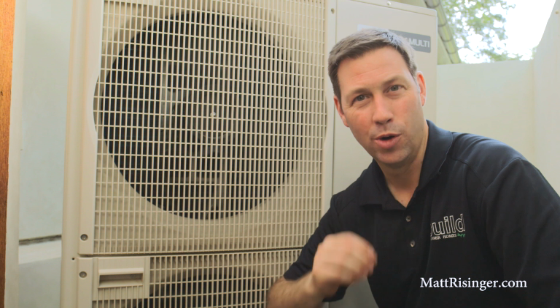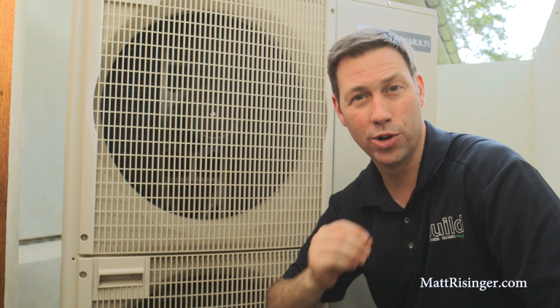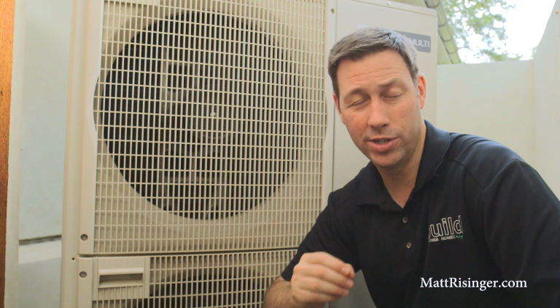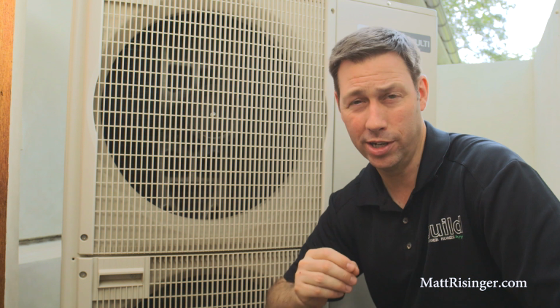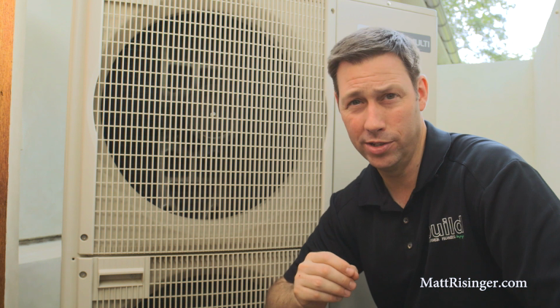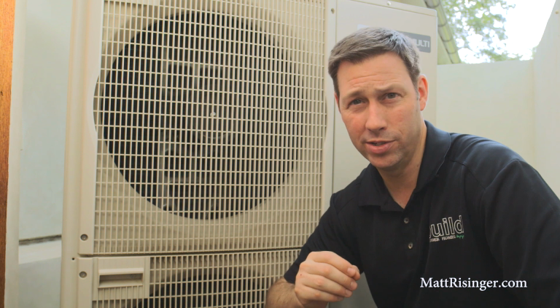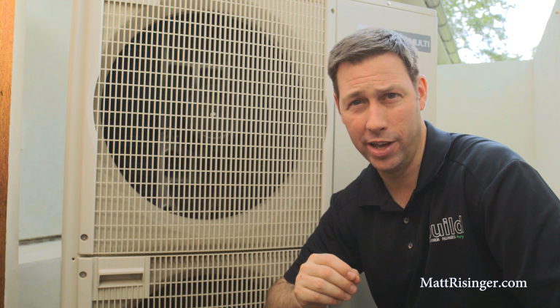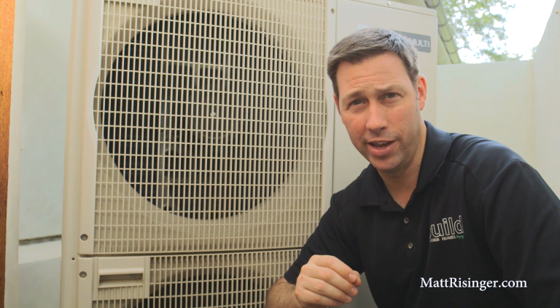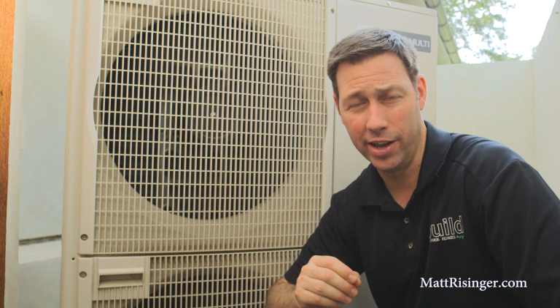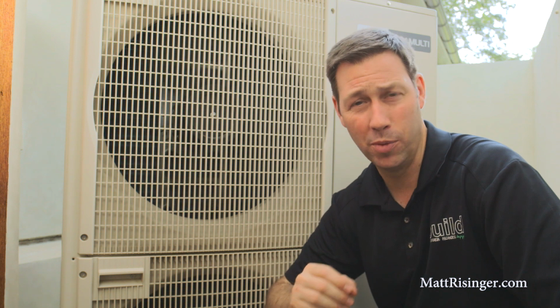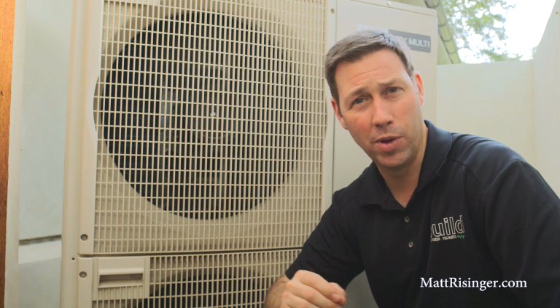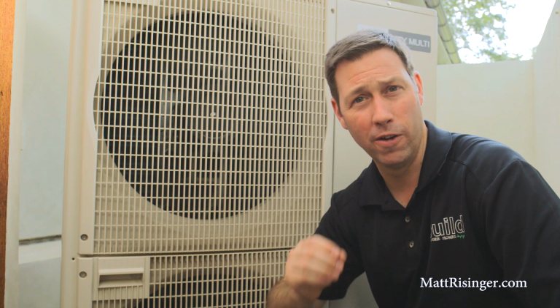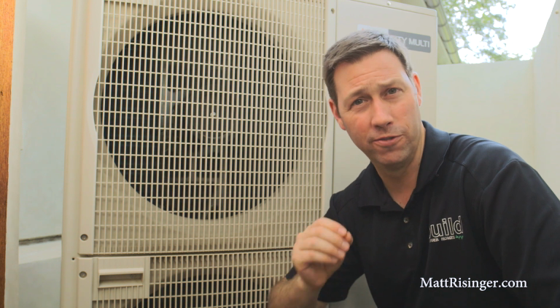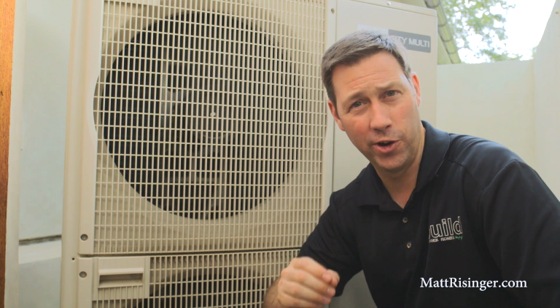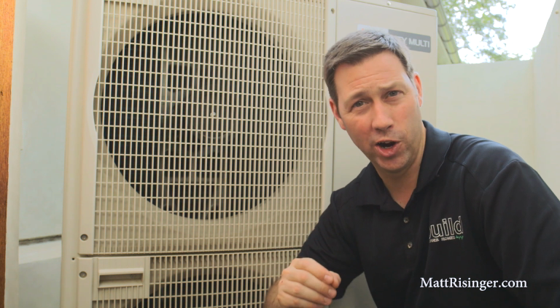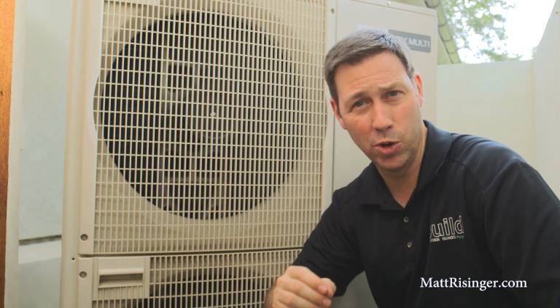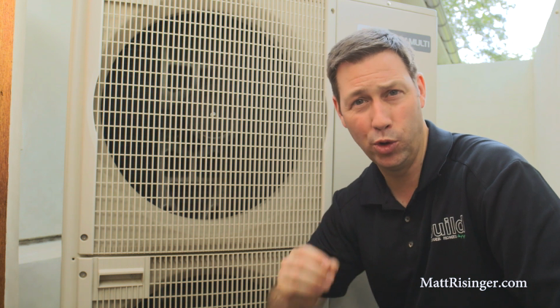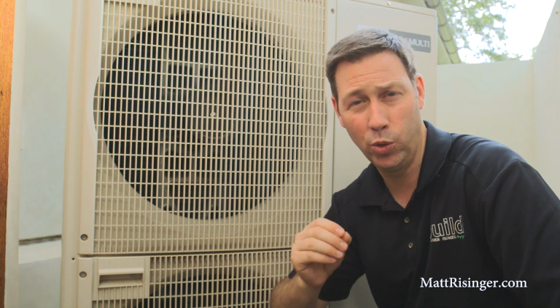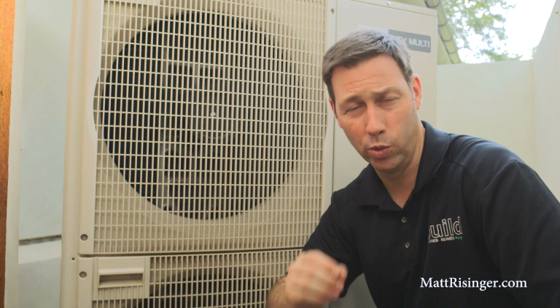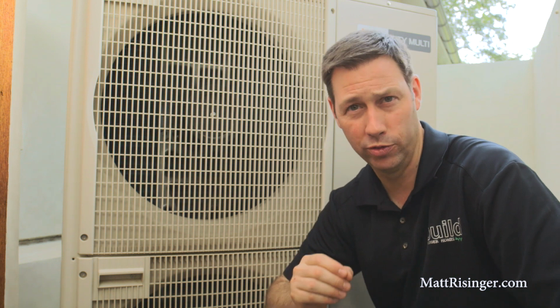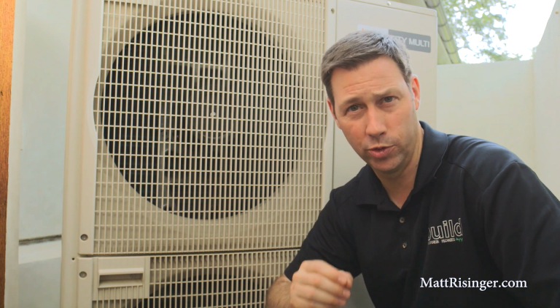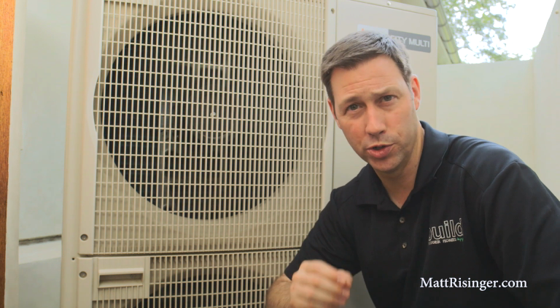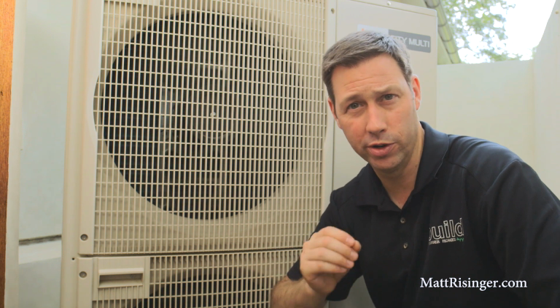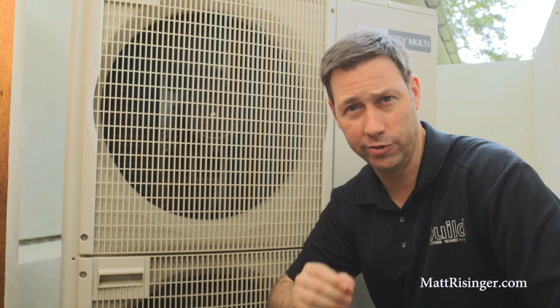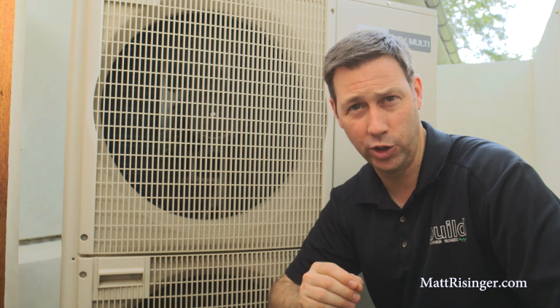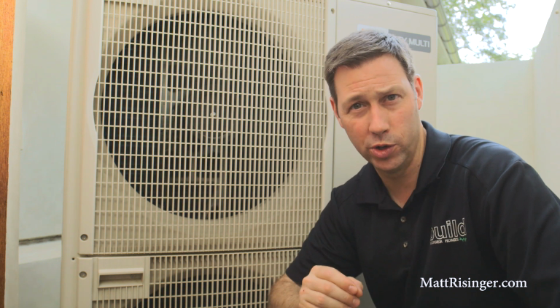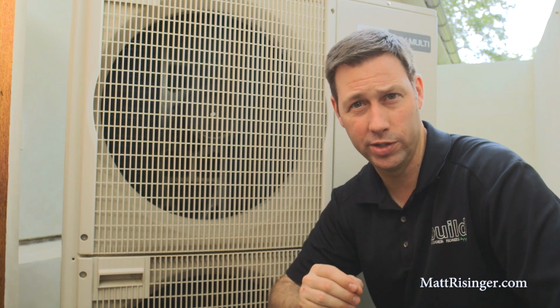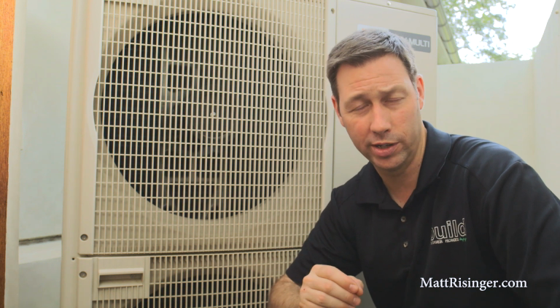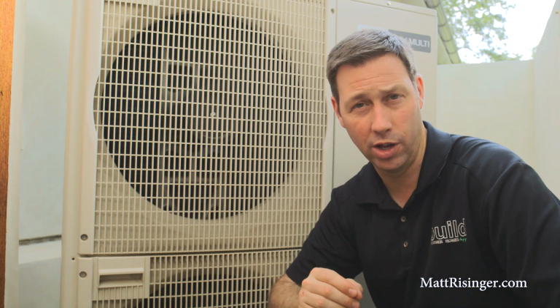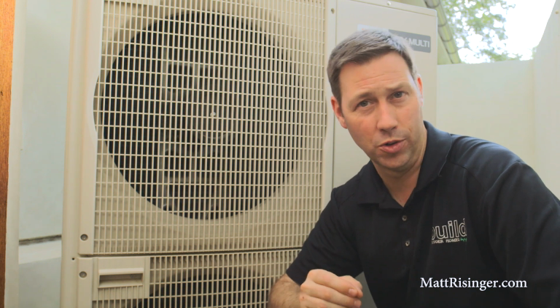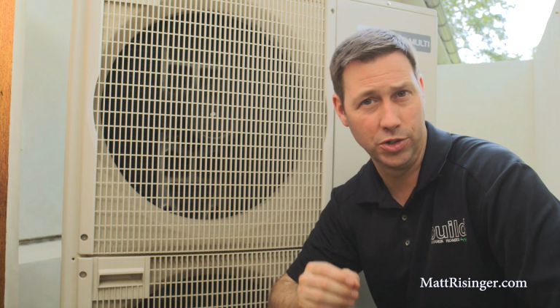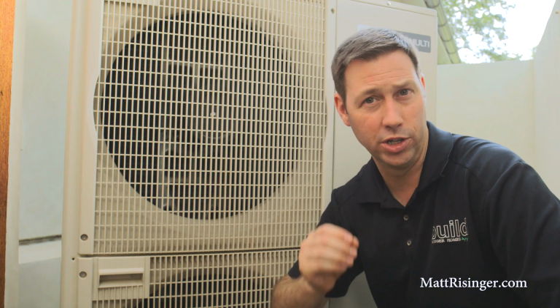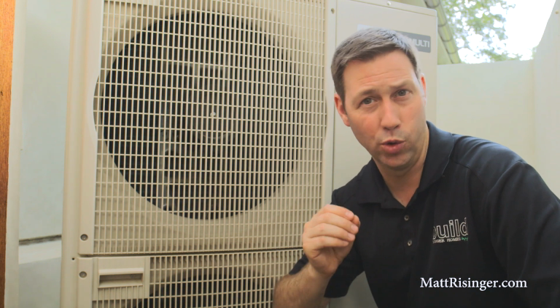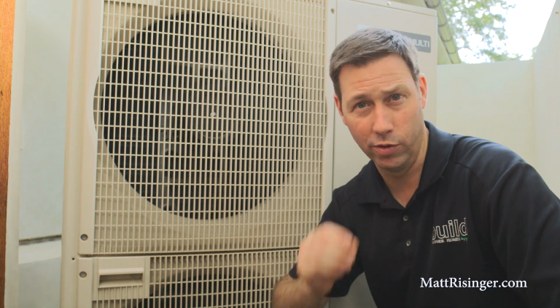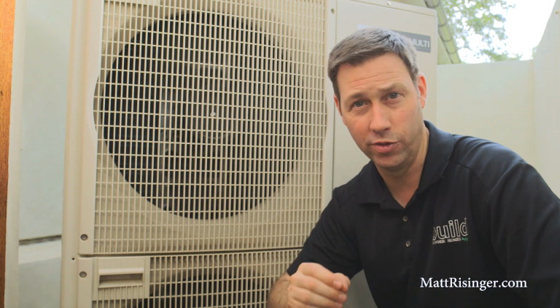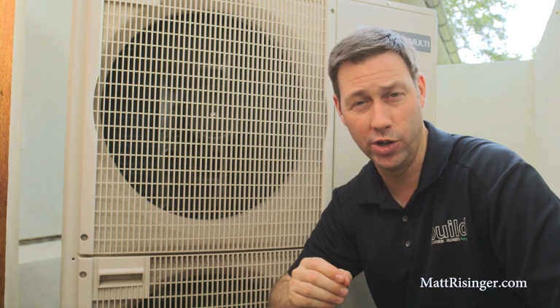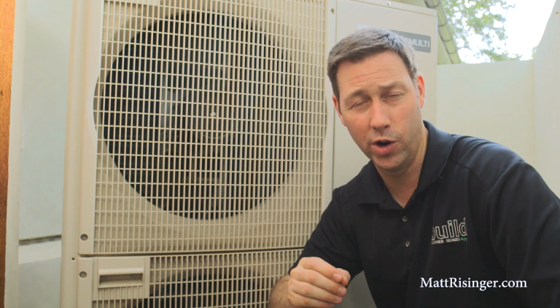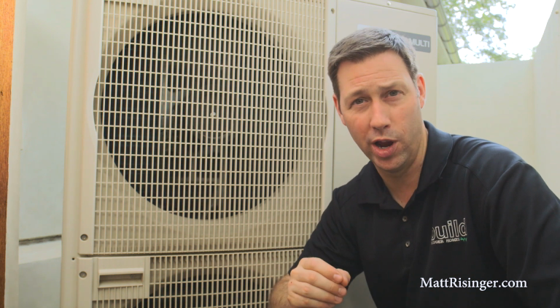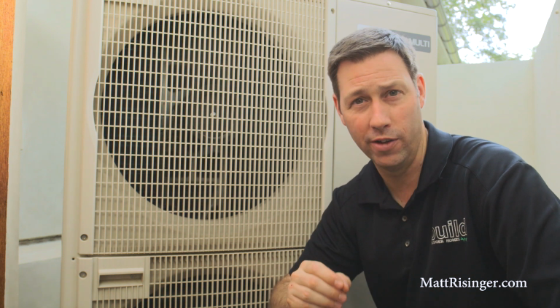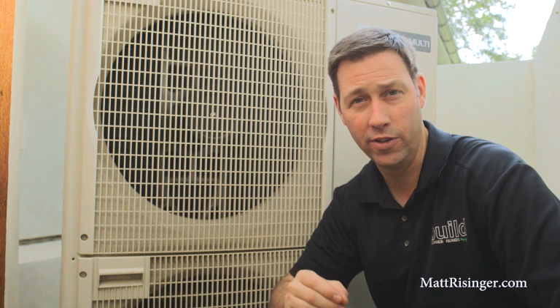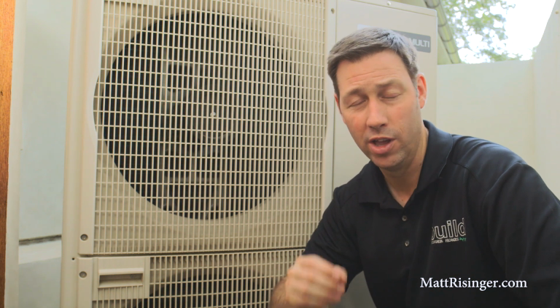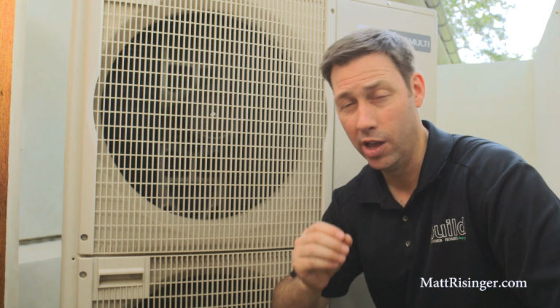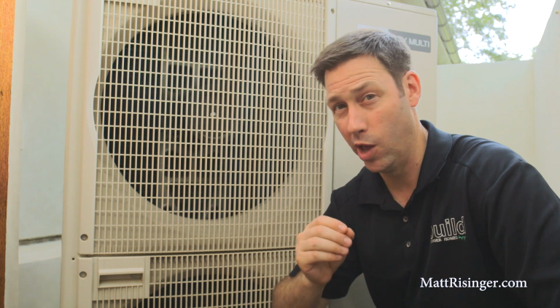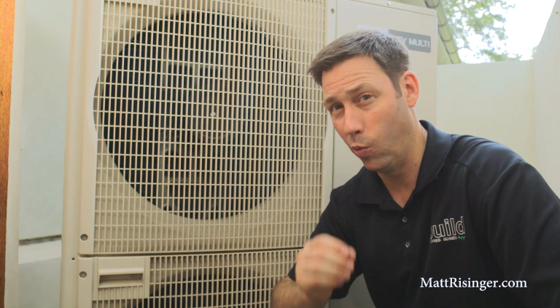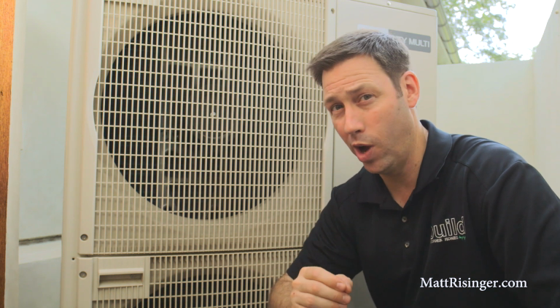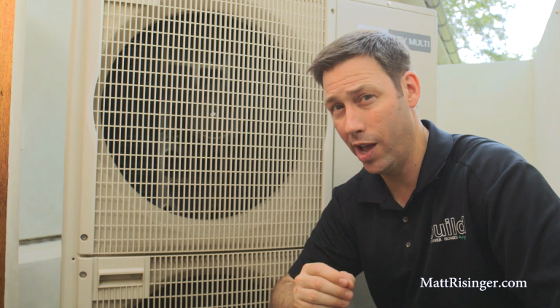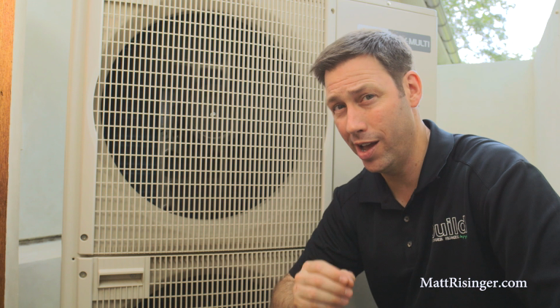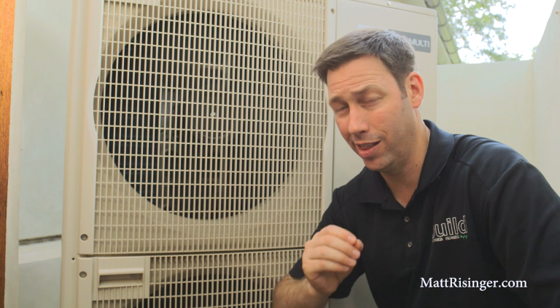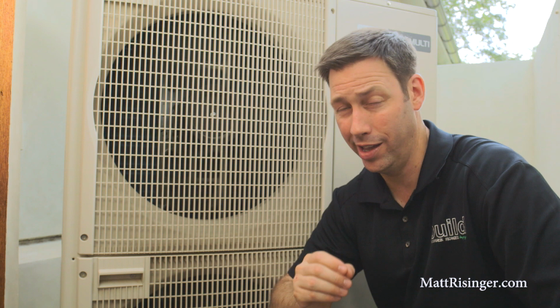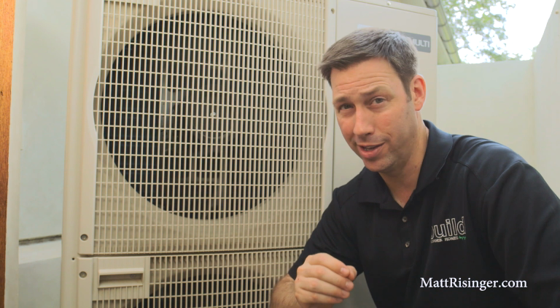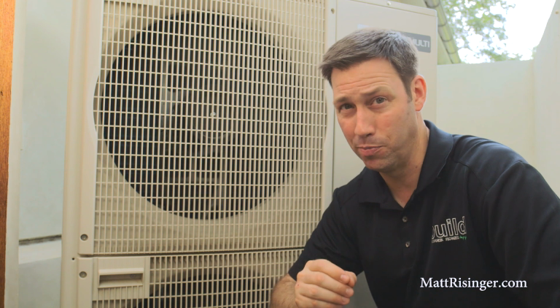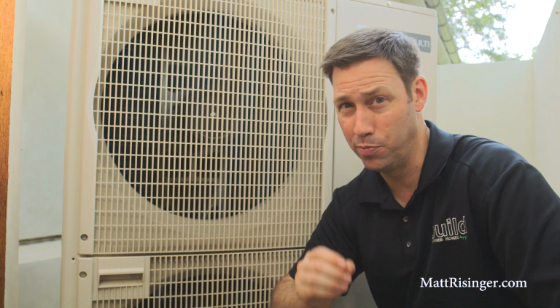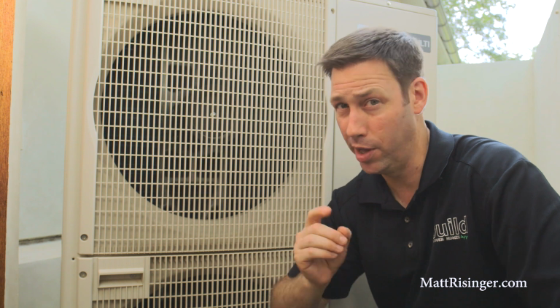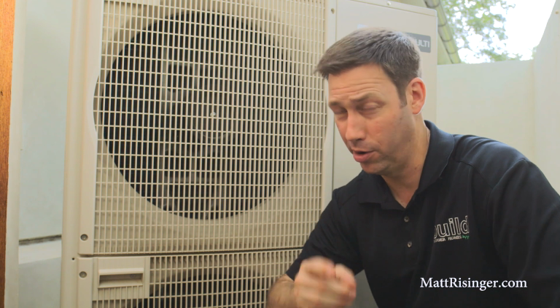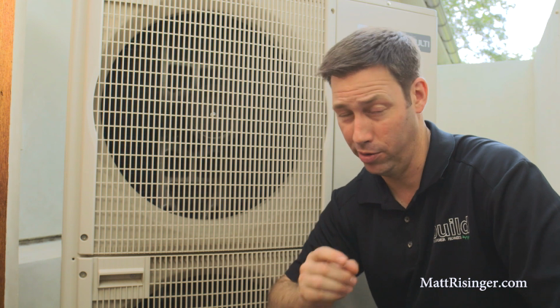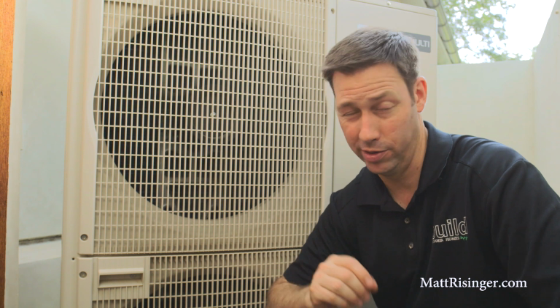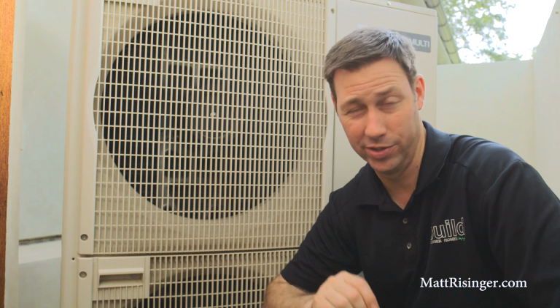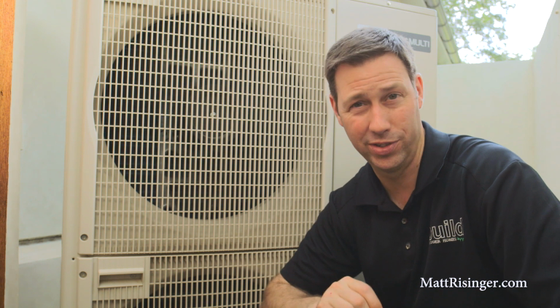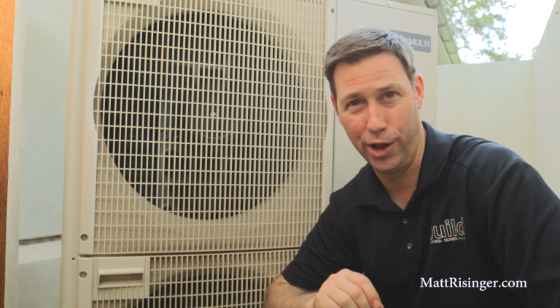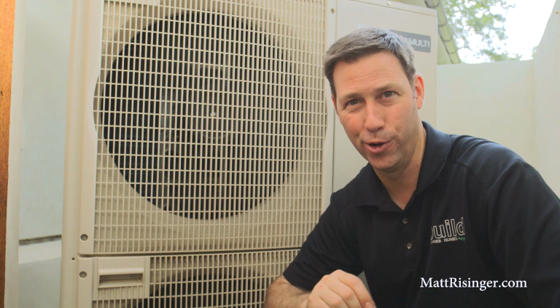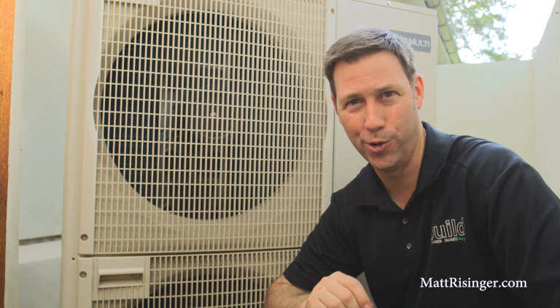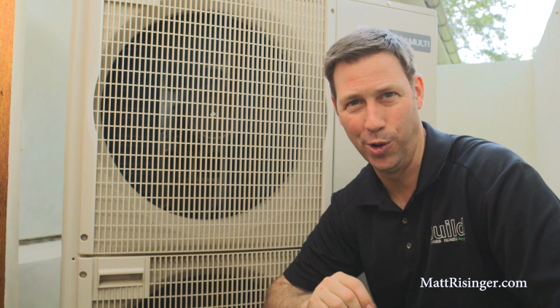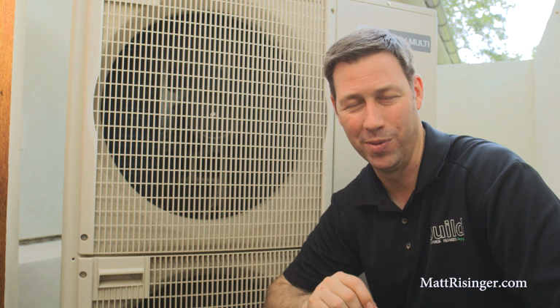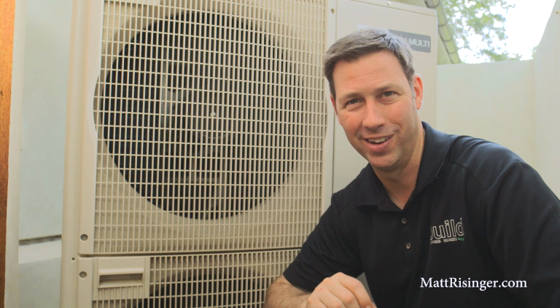I want to talk to you today about Variable Refrigerant Flow Technology, or VRF, and why I like it better than standard equipment.